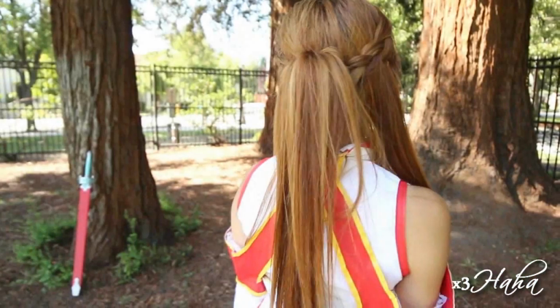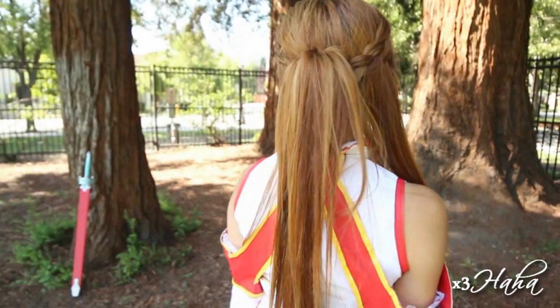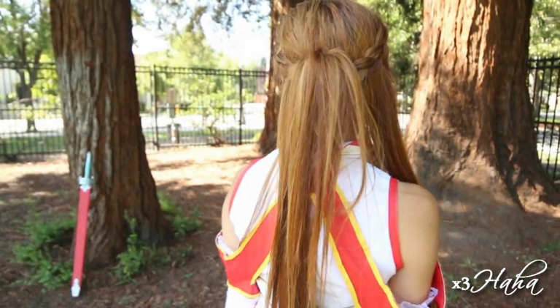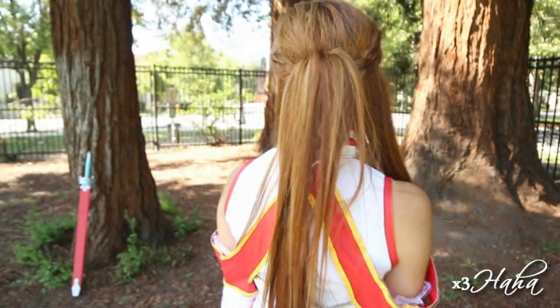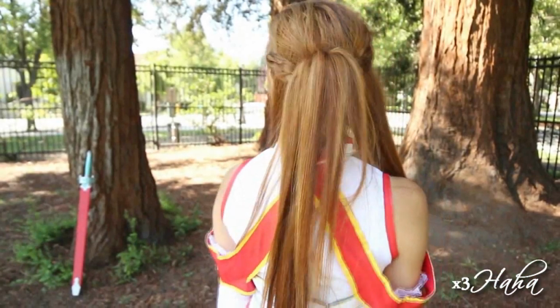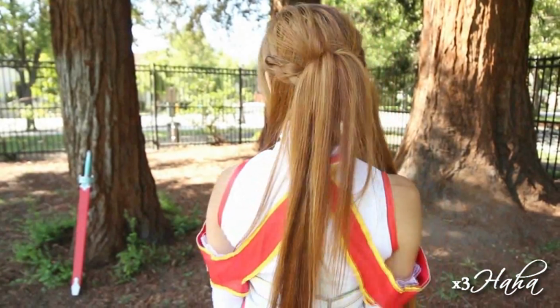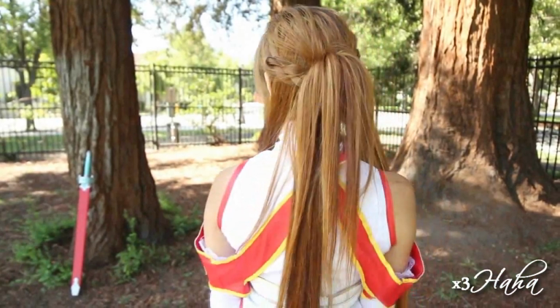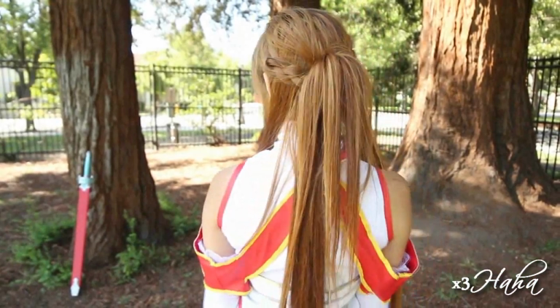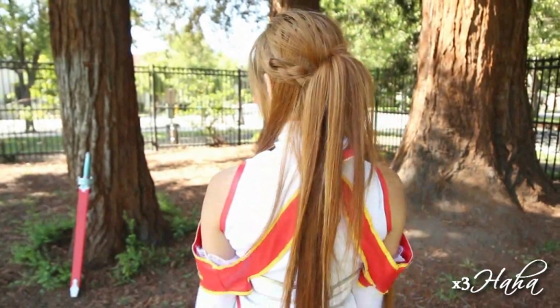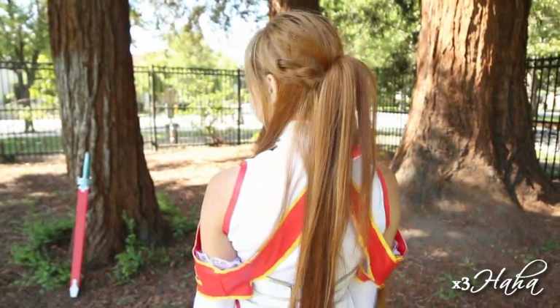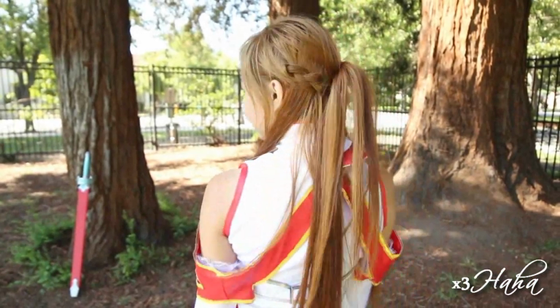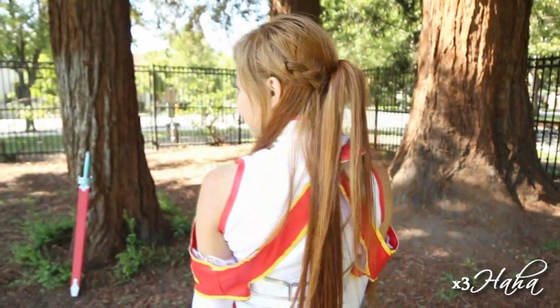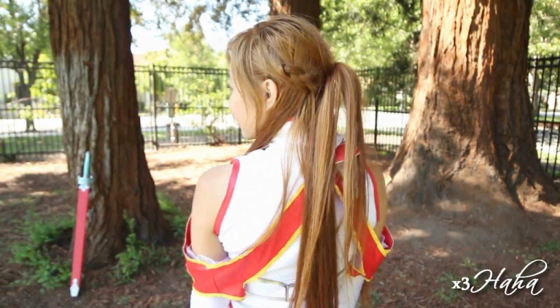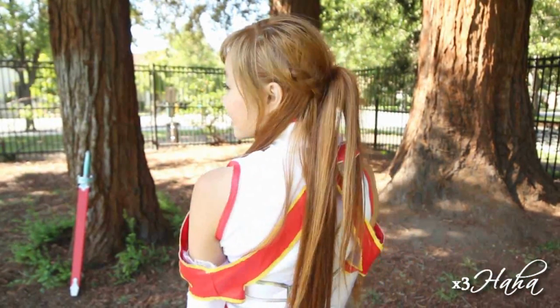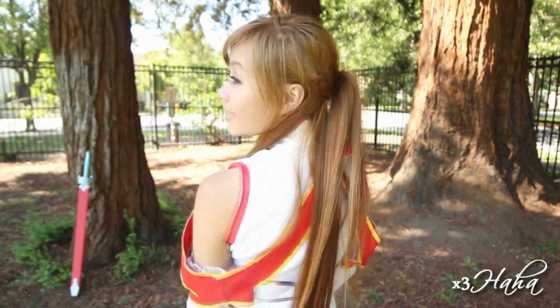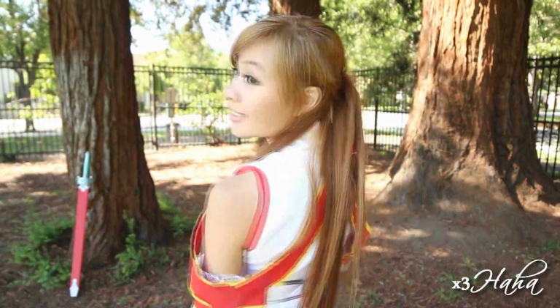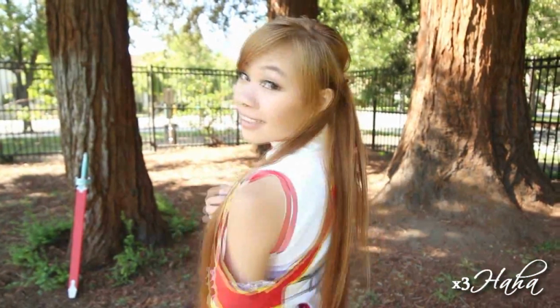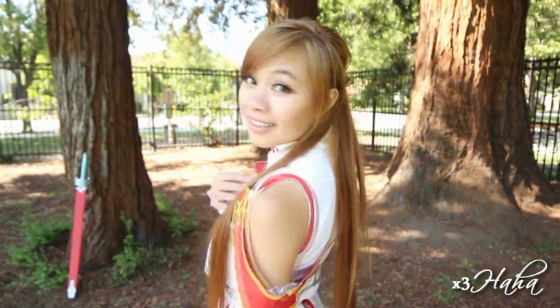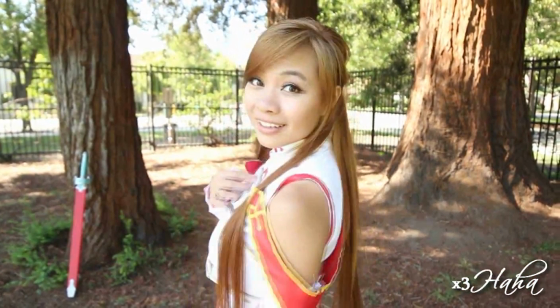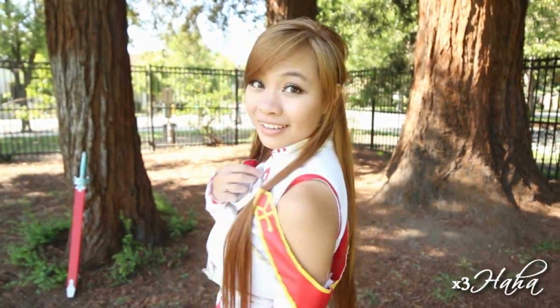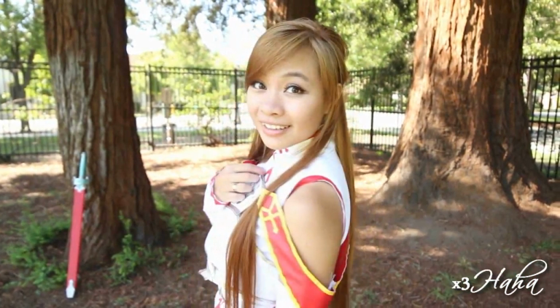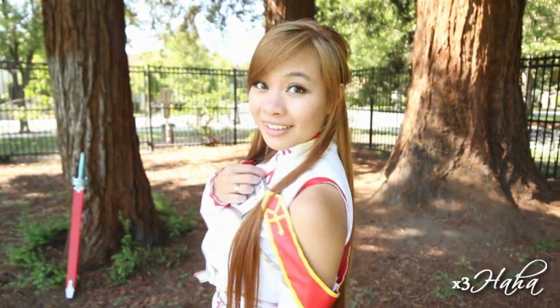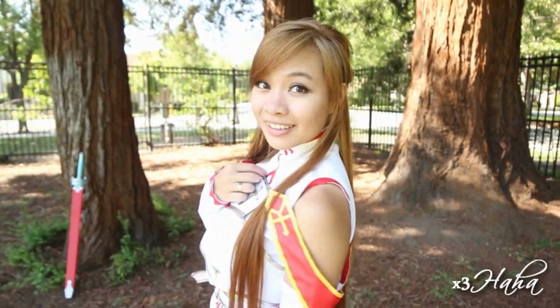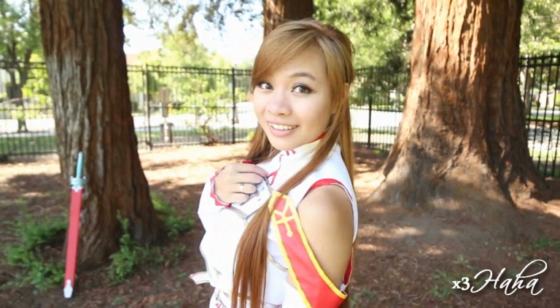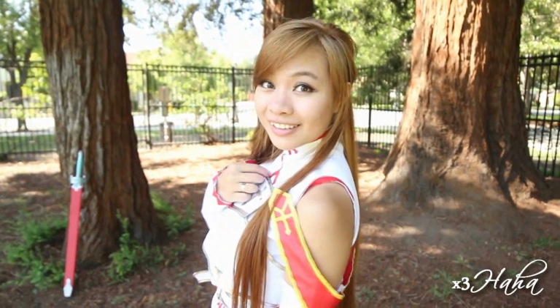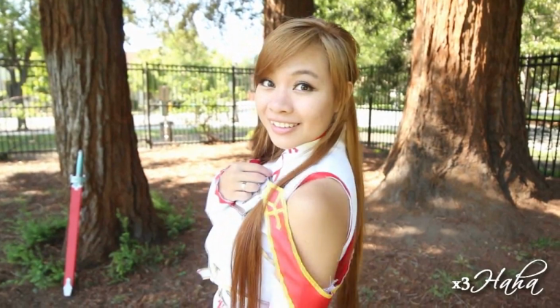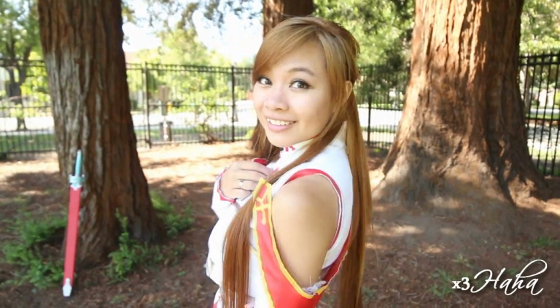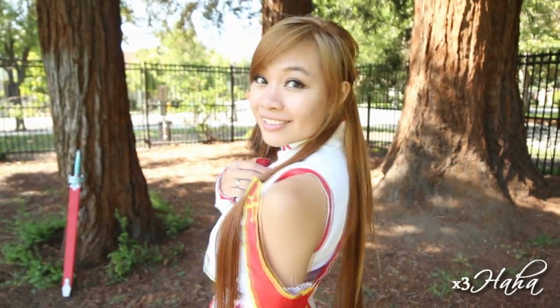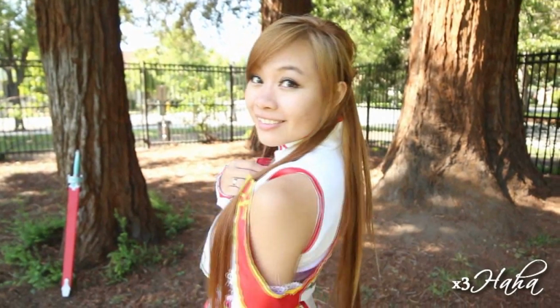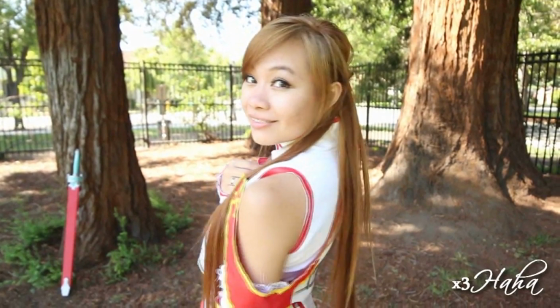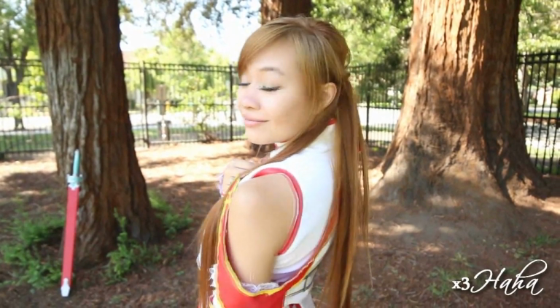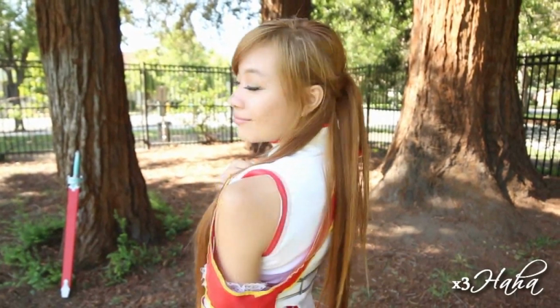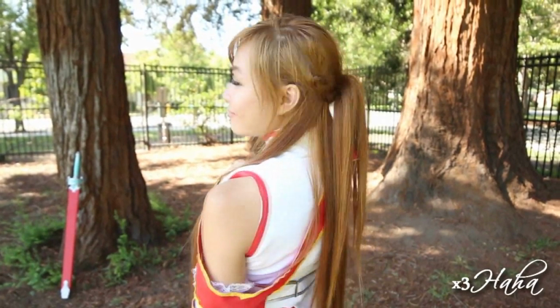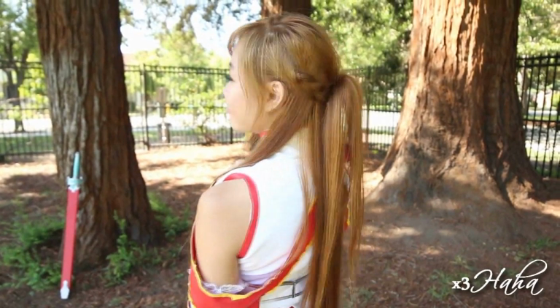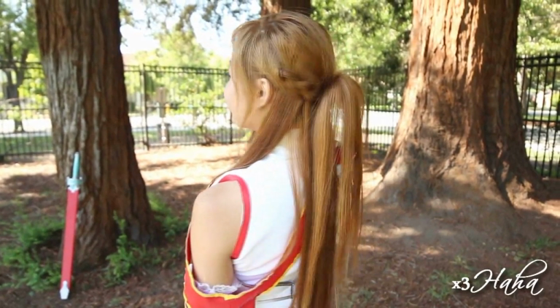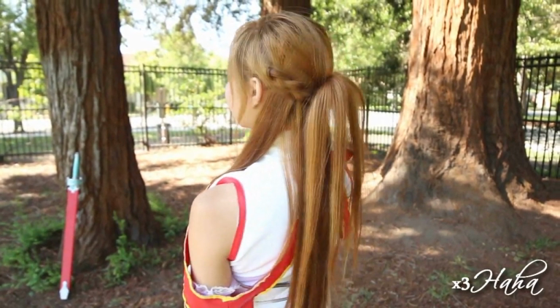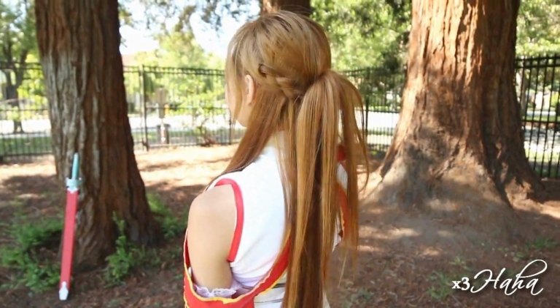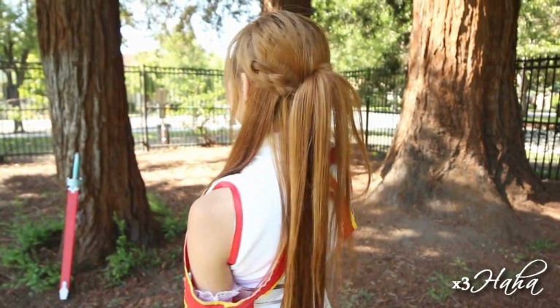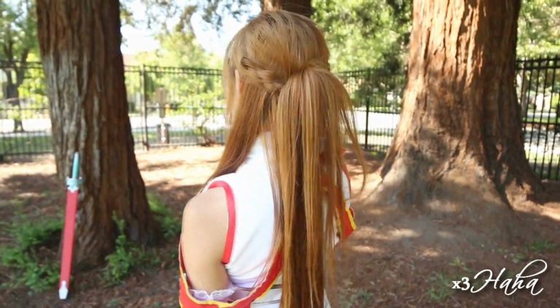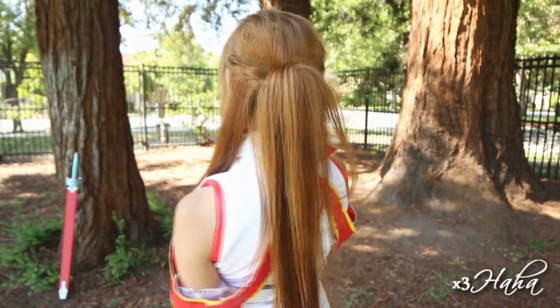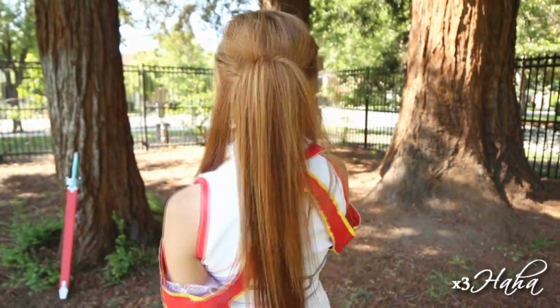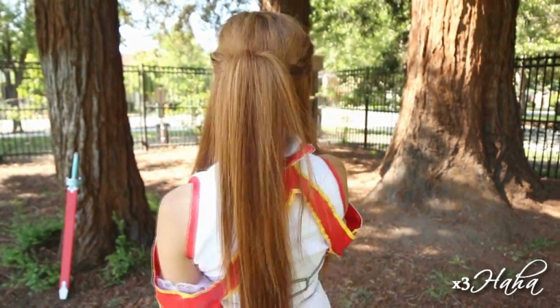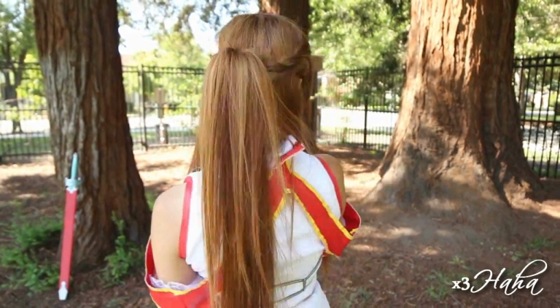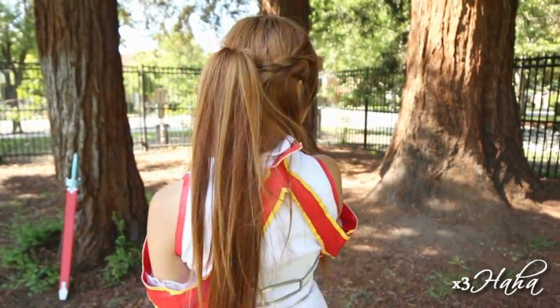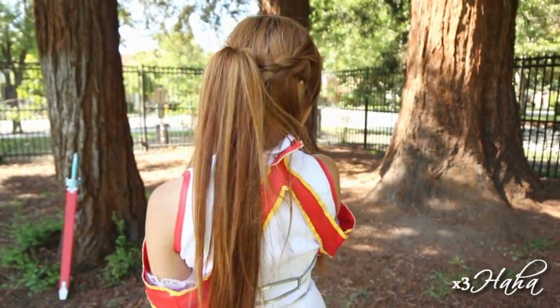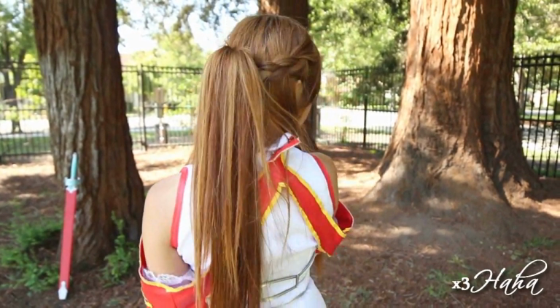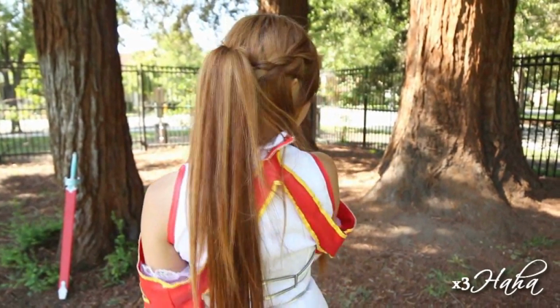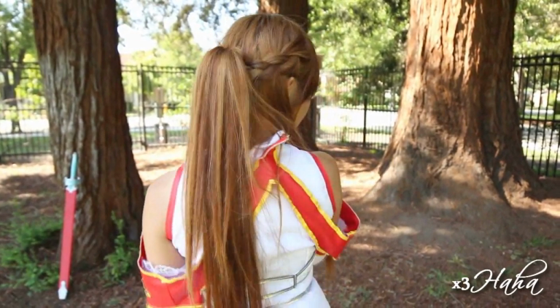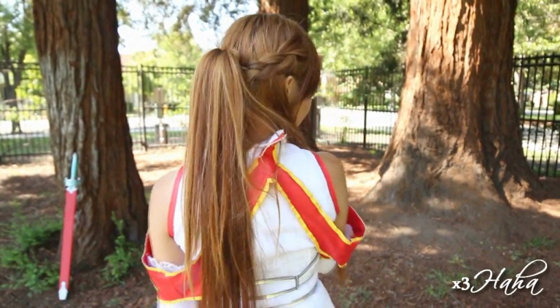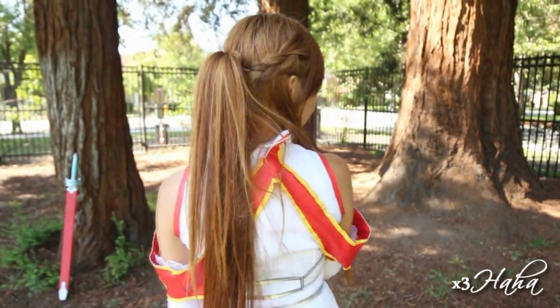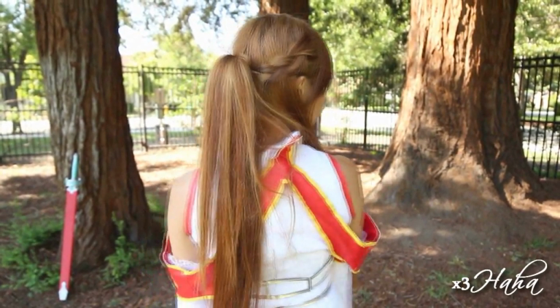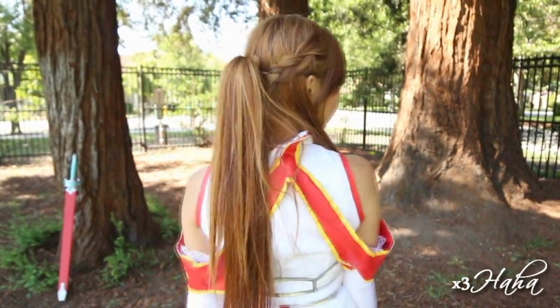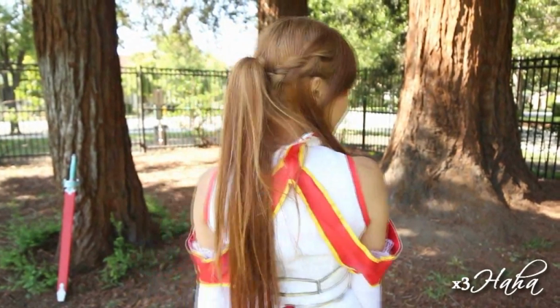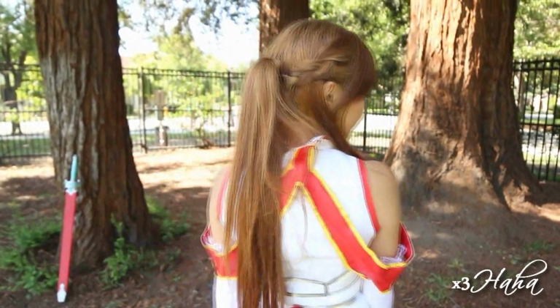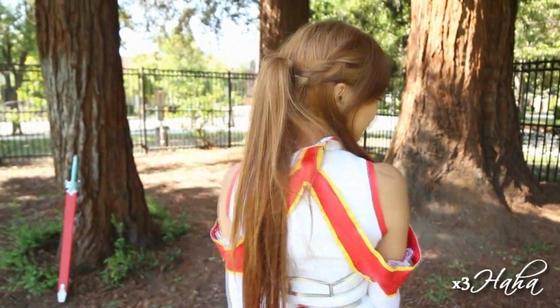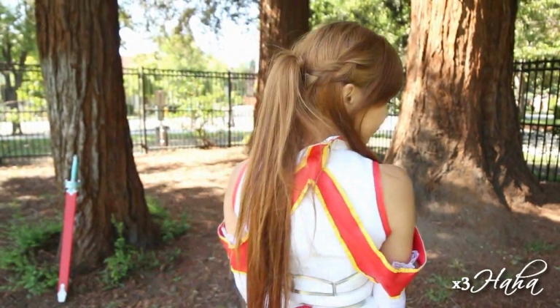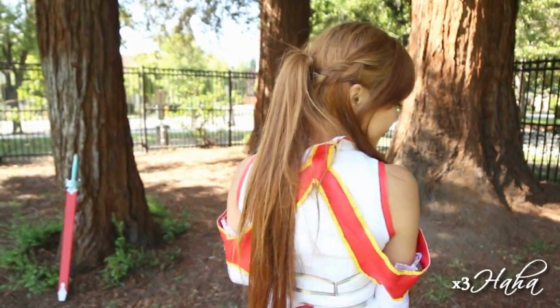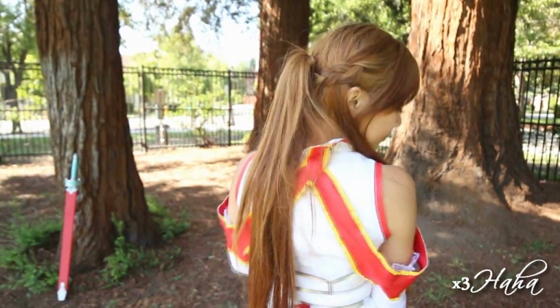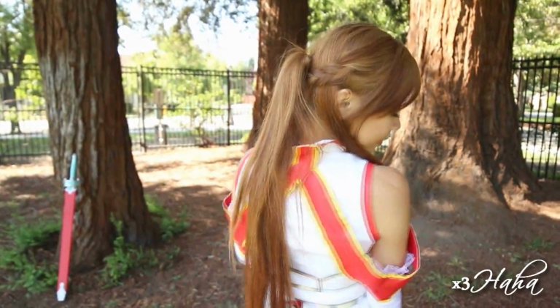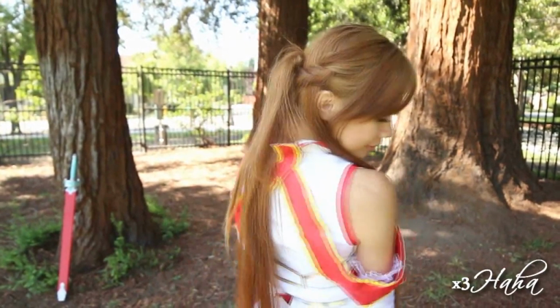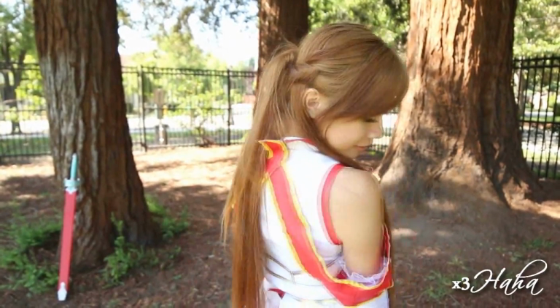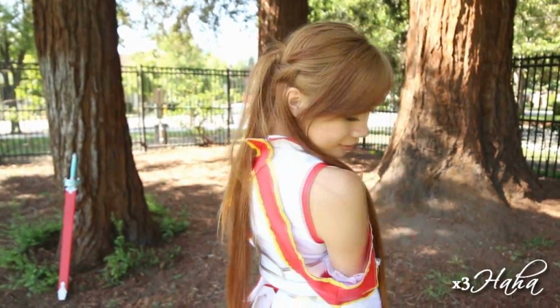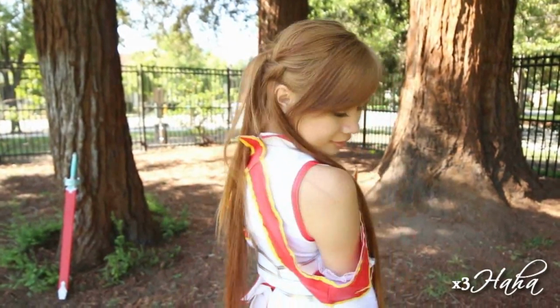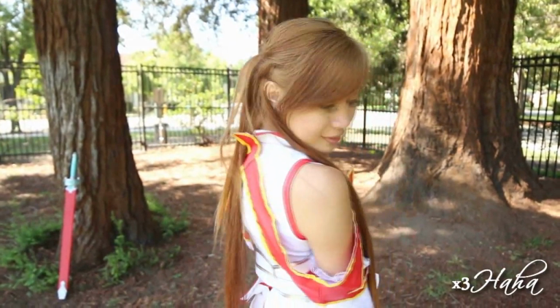I also did a tutorial on Asuna's hairstyle, and I'll link that video on the screen and in the description box if you'd like to watch it afterward.